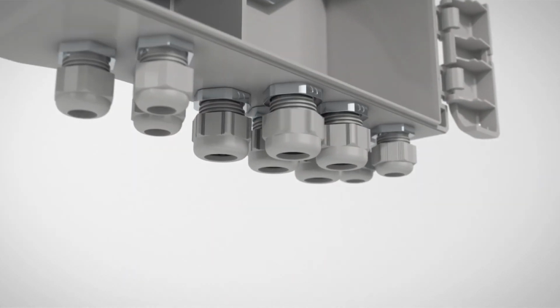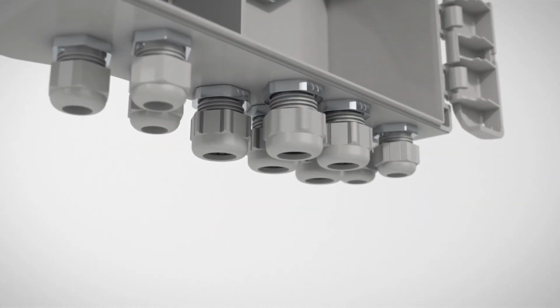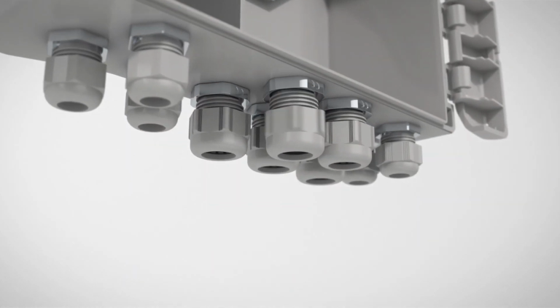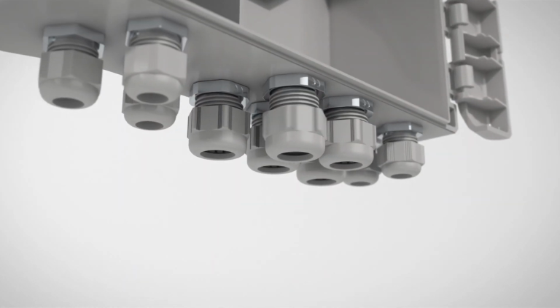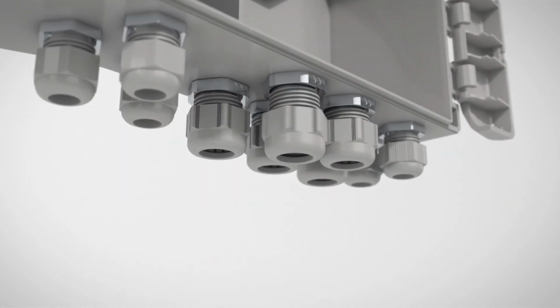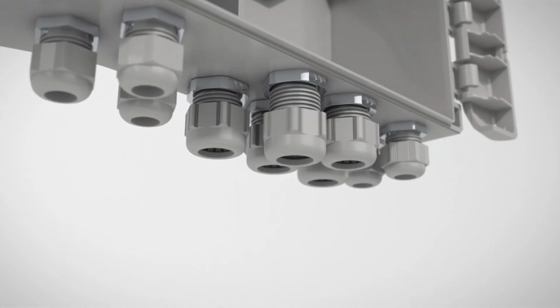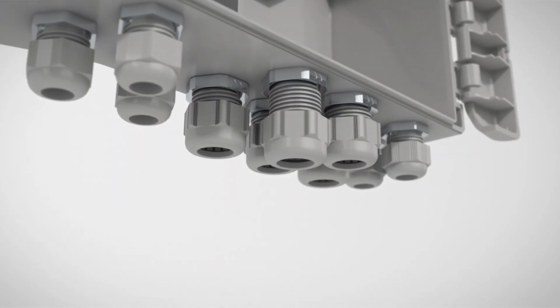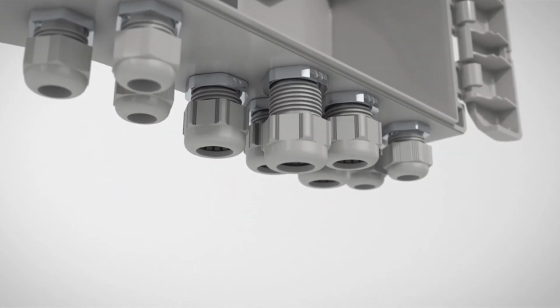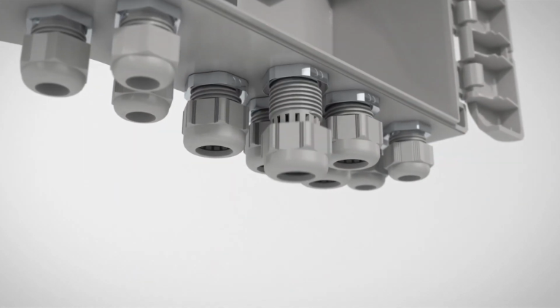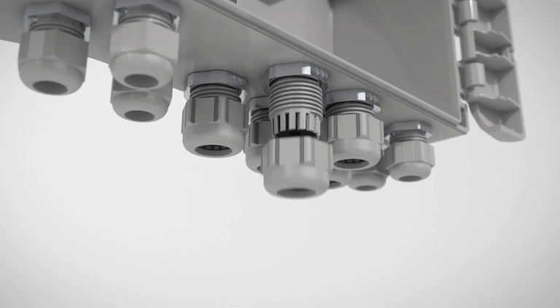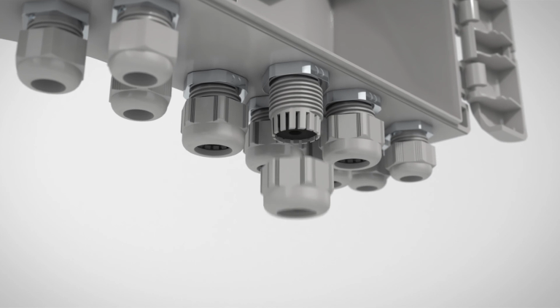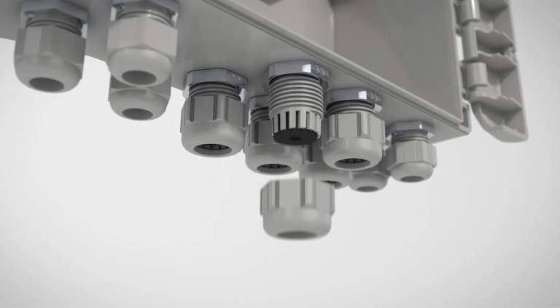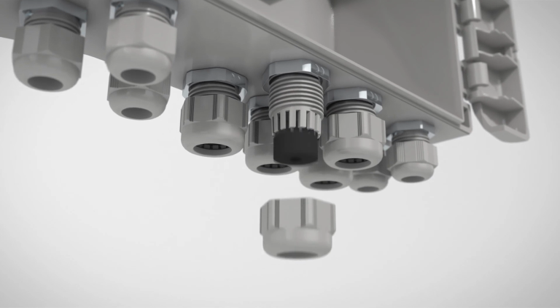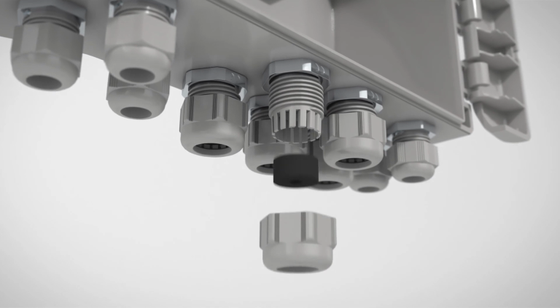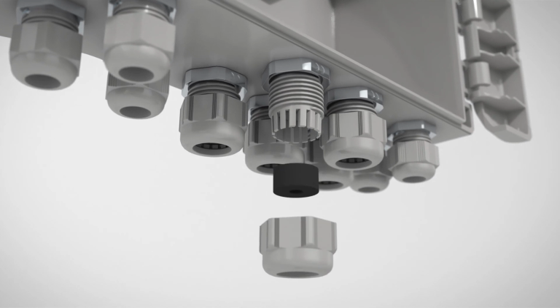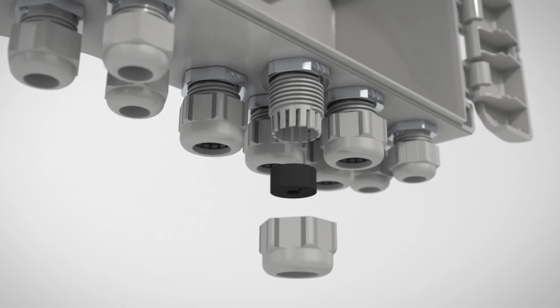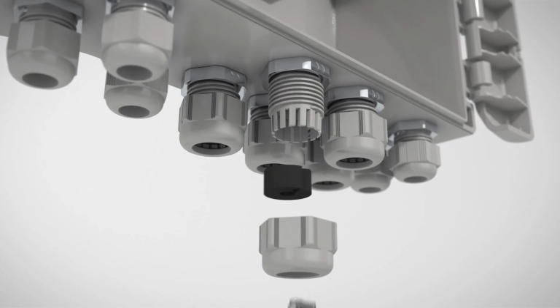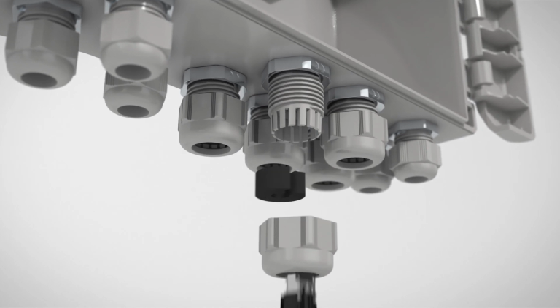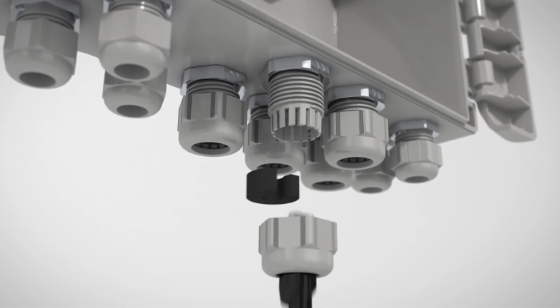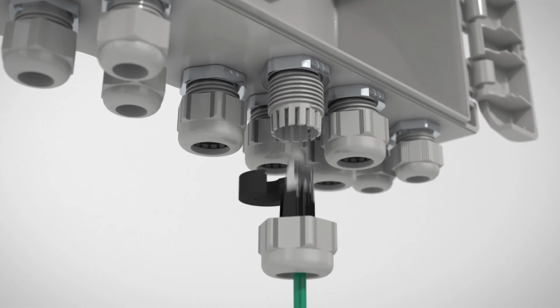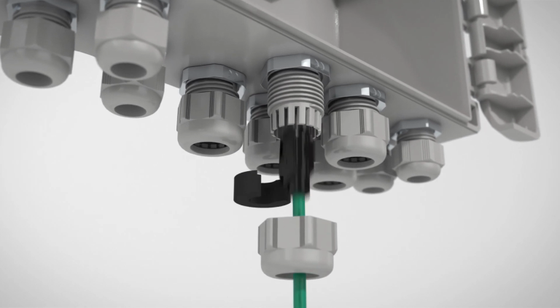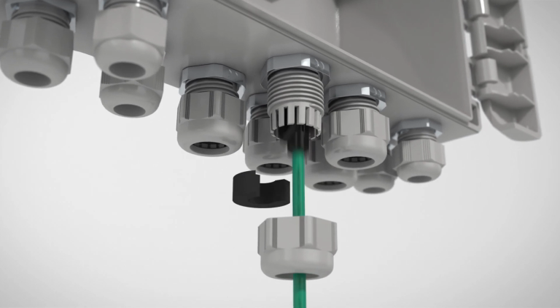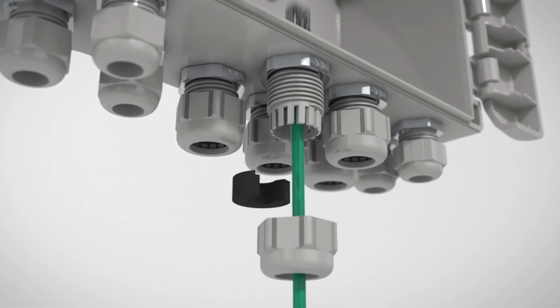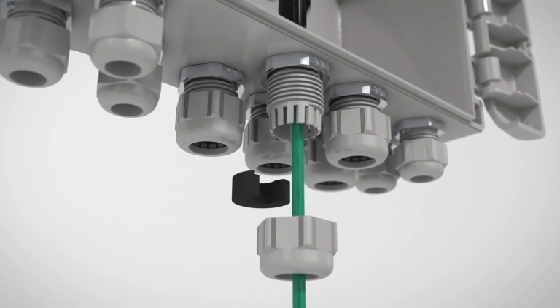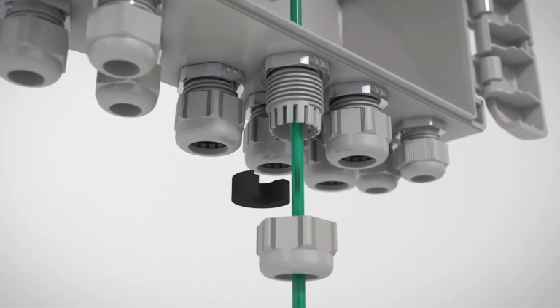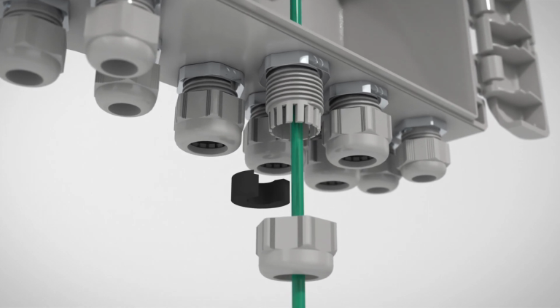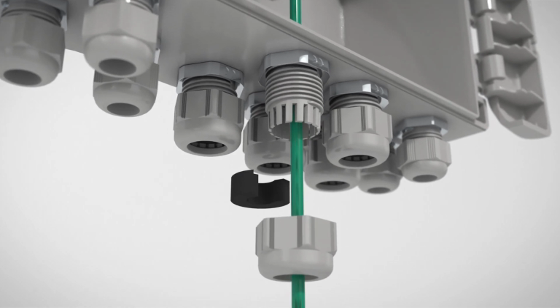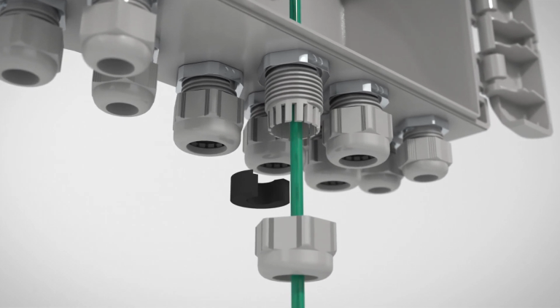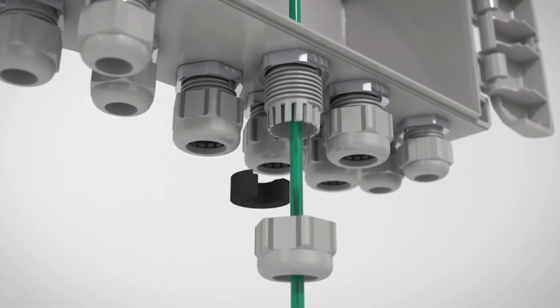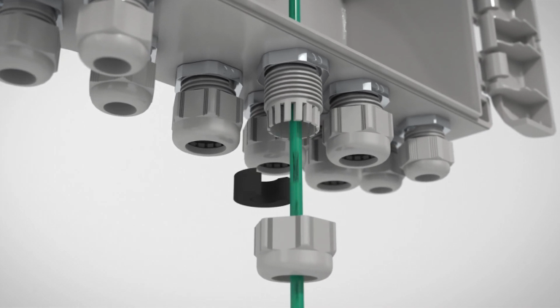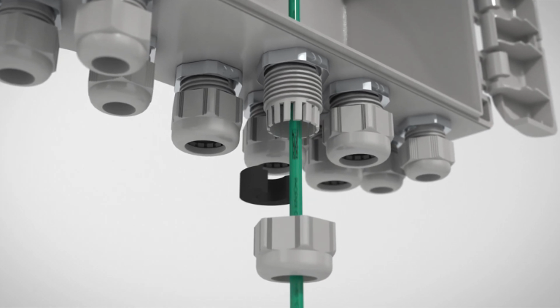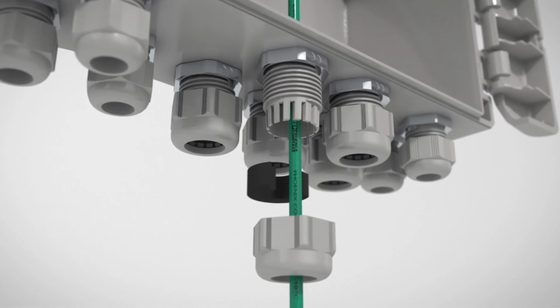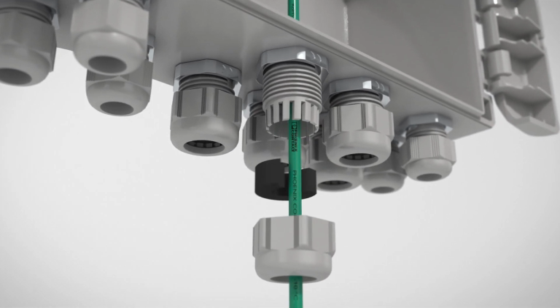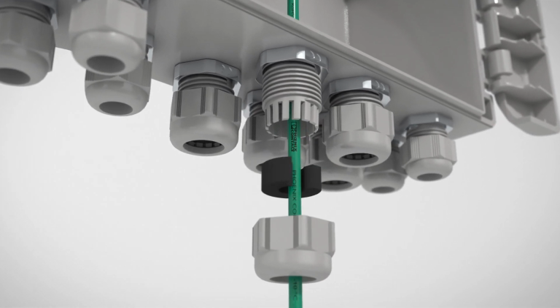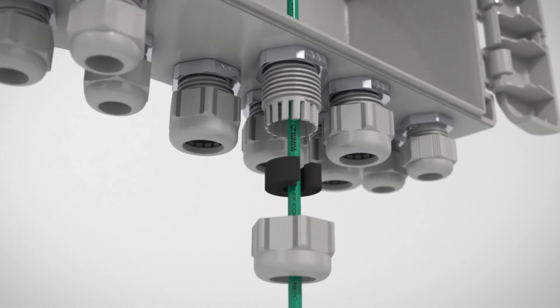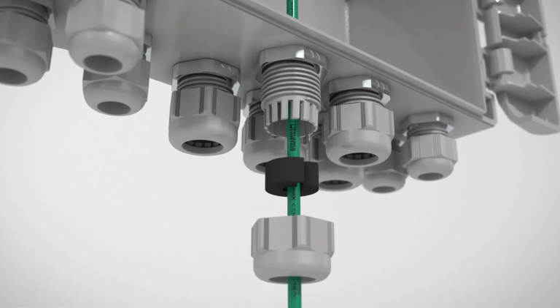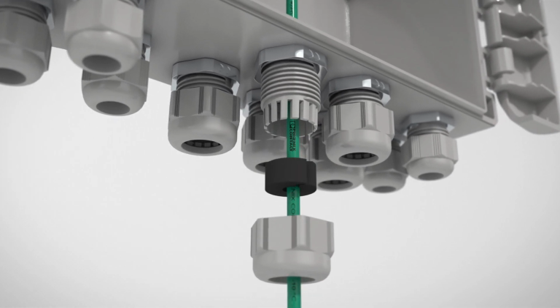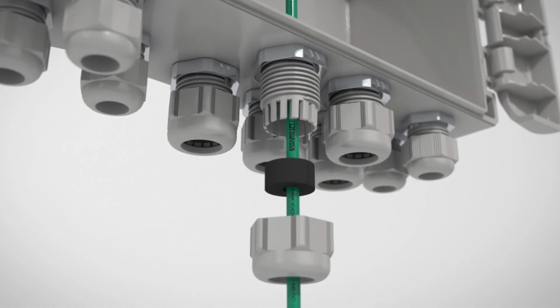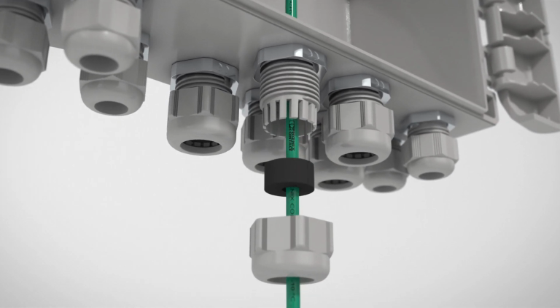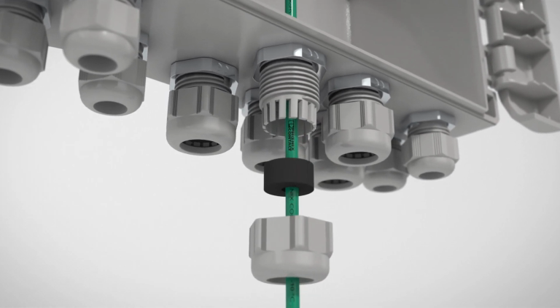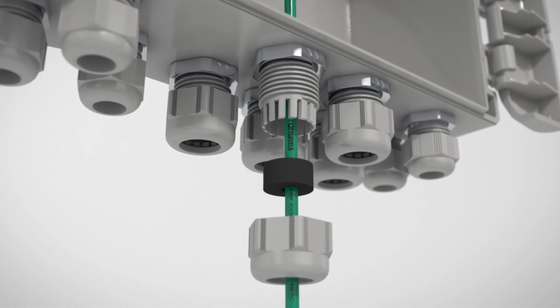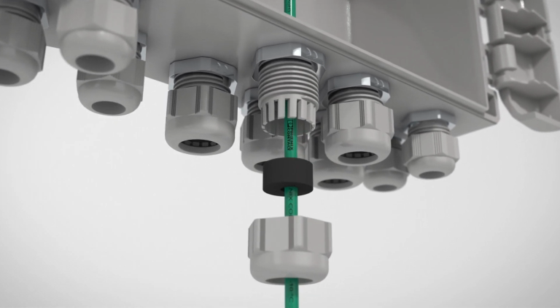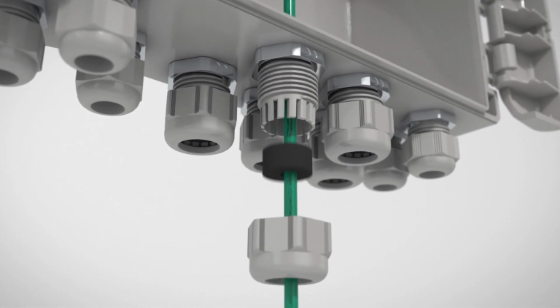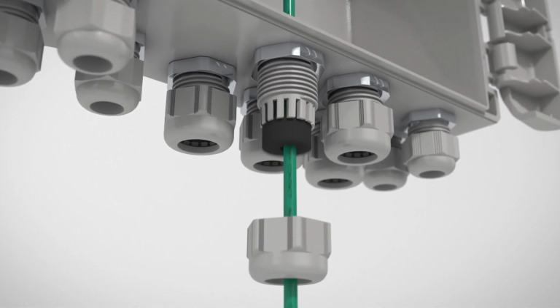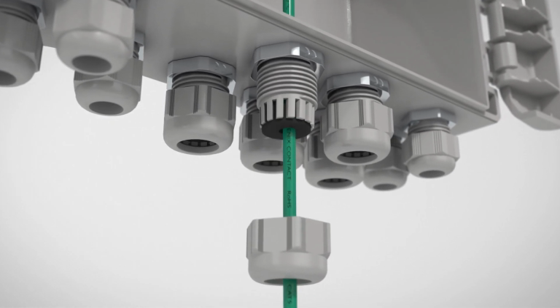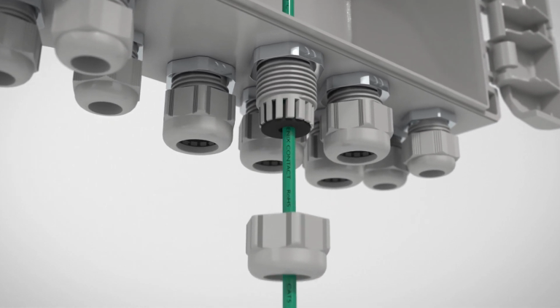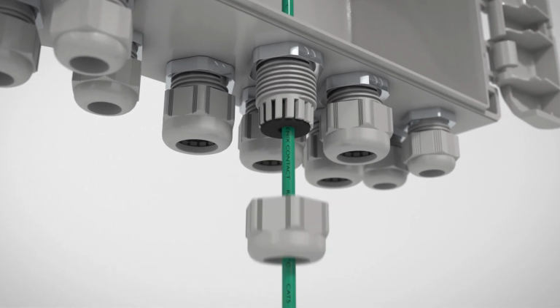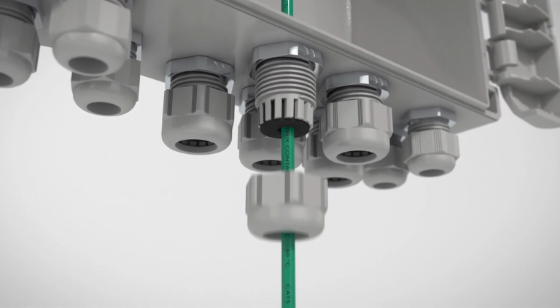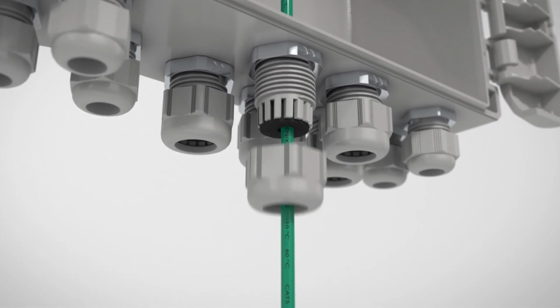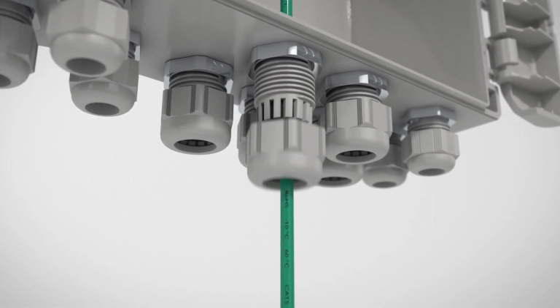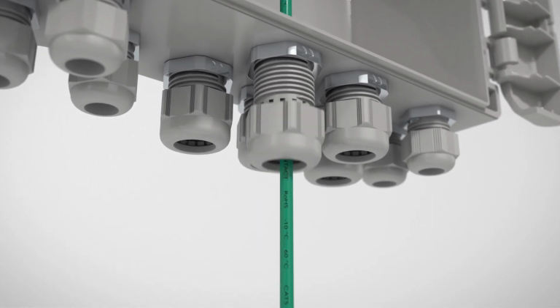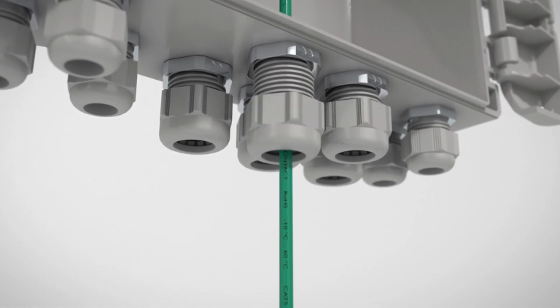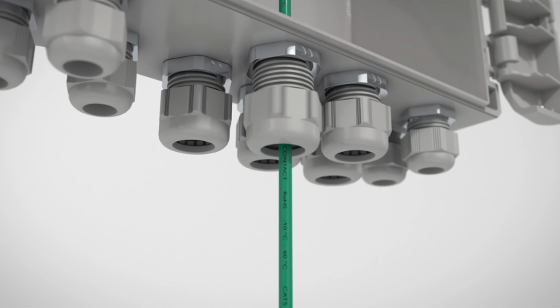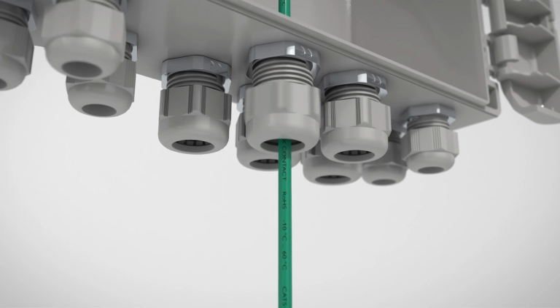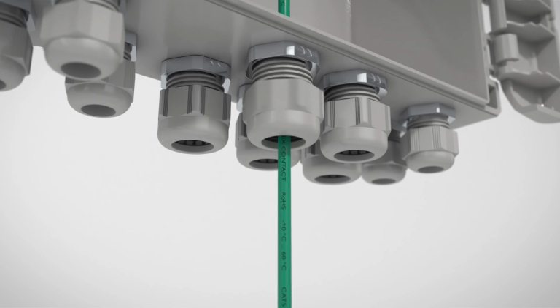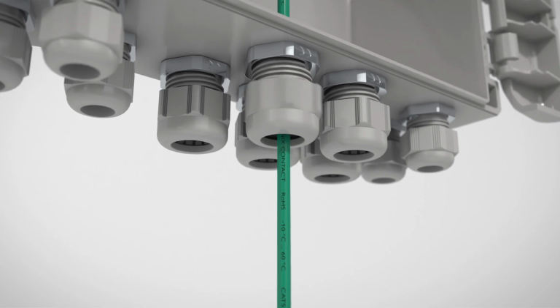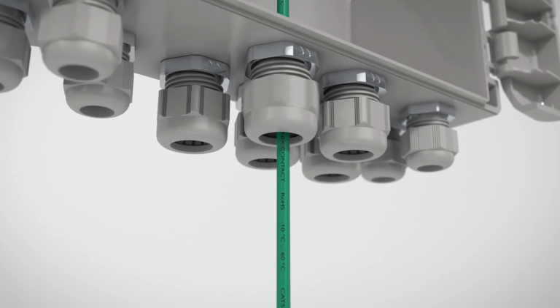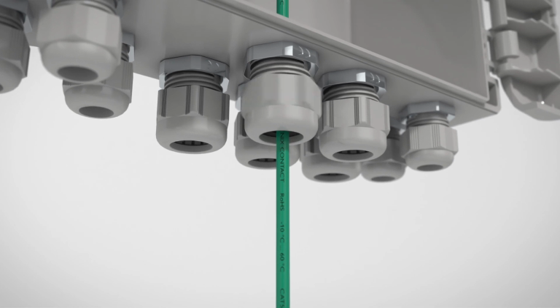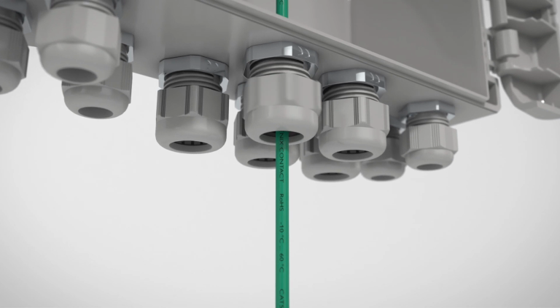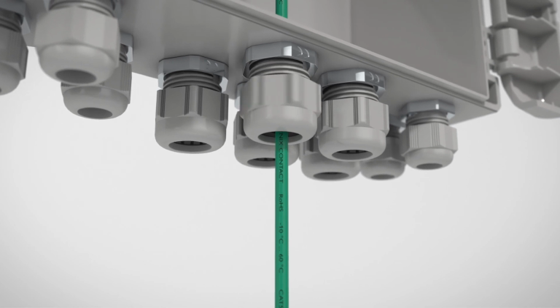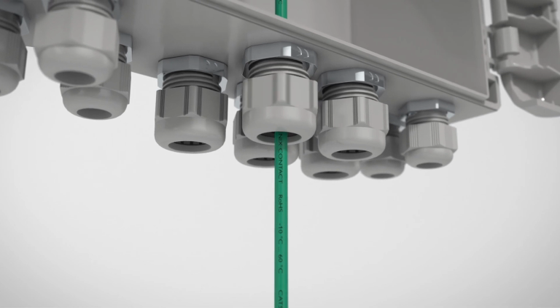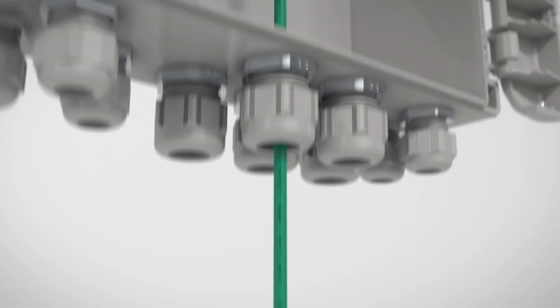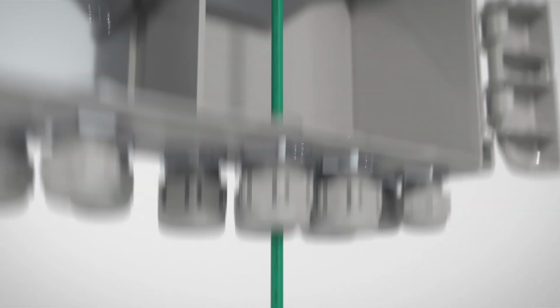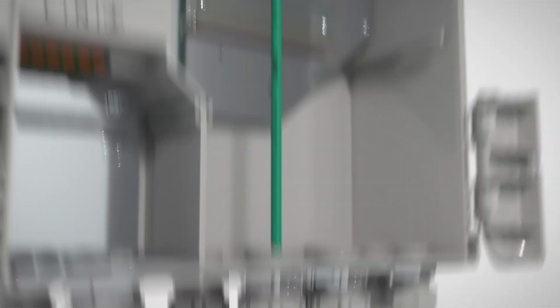Thanks to the split seals of the cable glands, you can even connect pre-assembled cables and have a waterproof and dustproof connection.